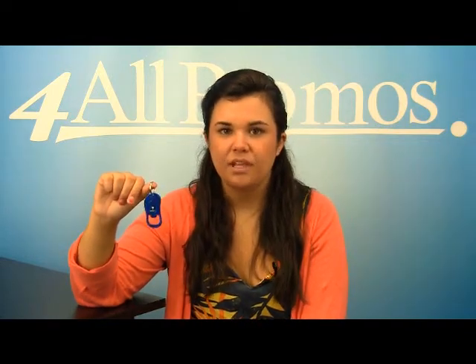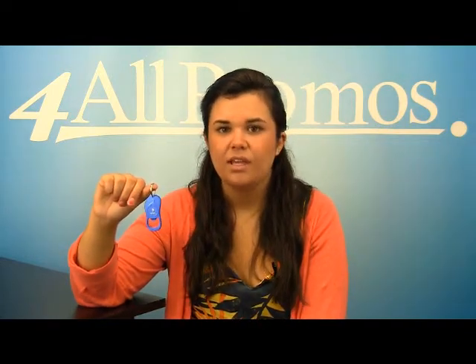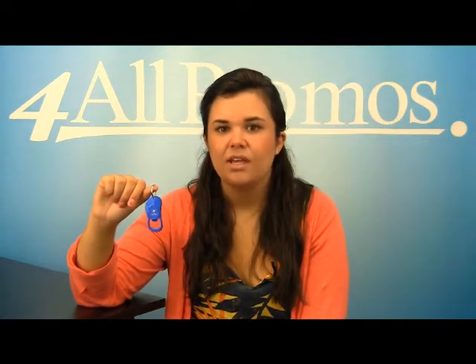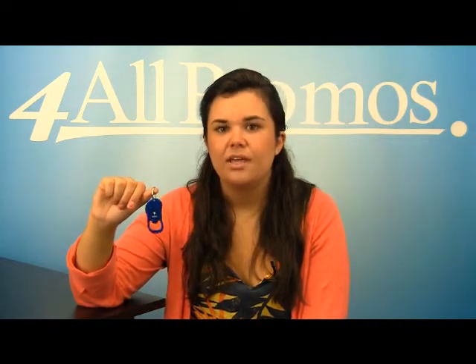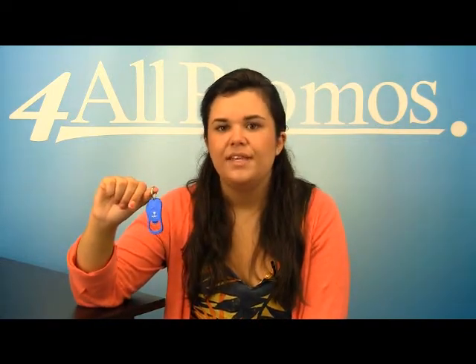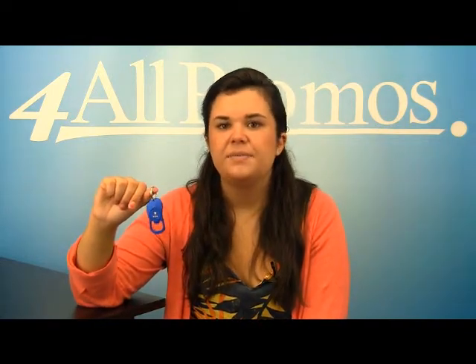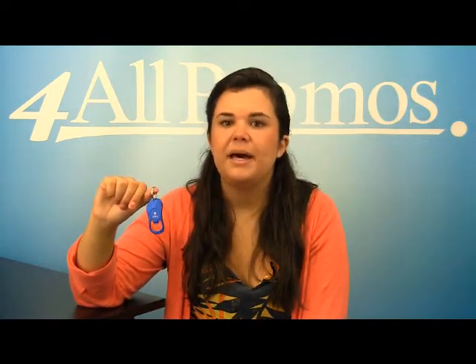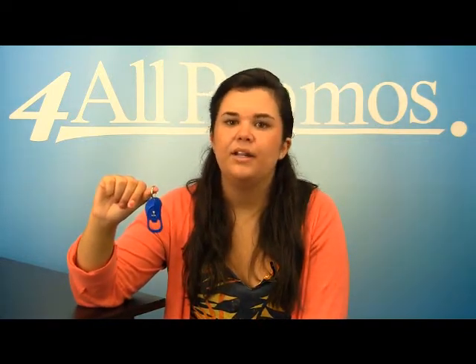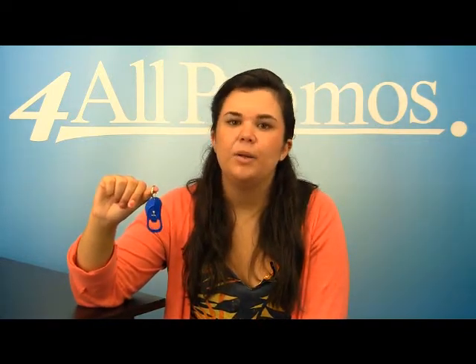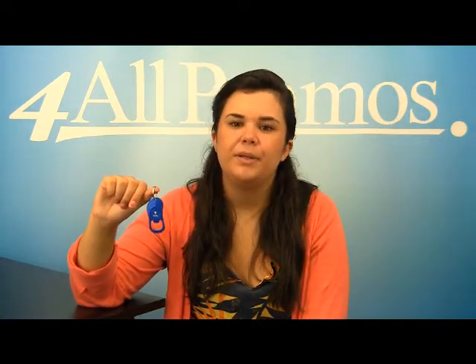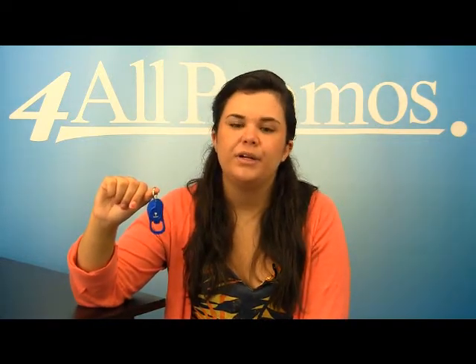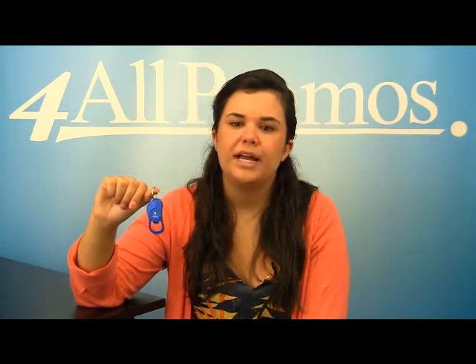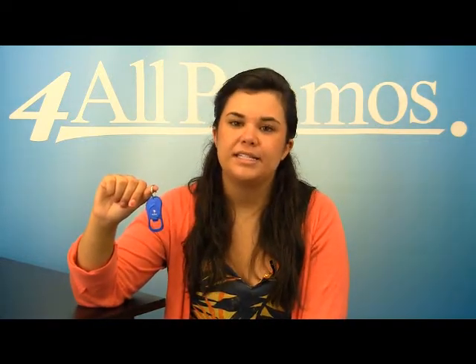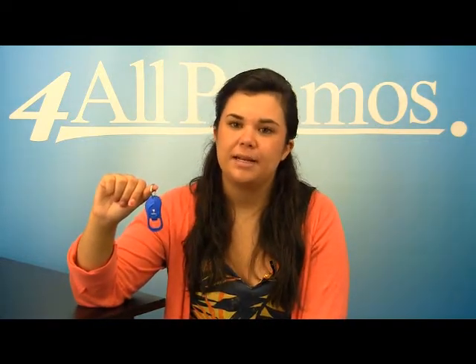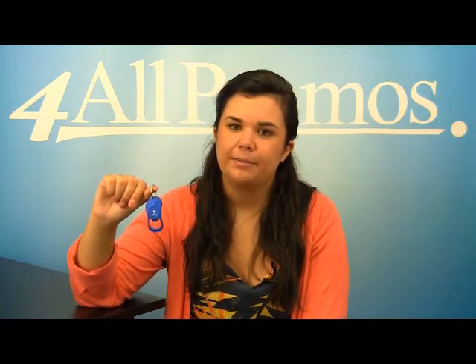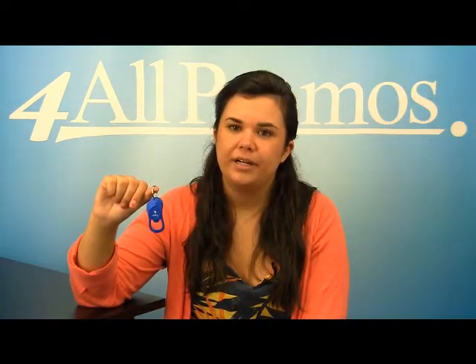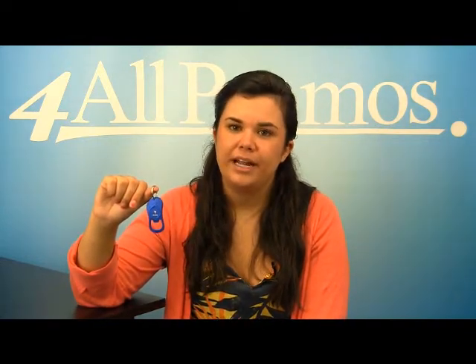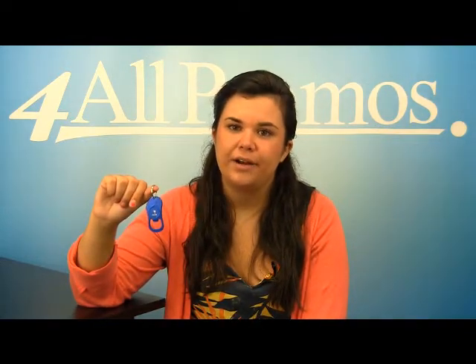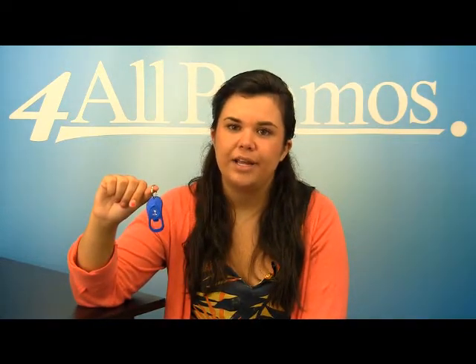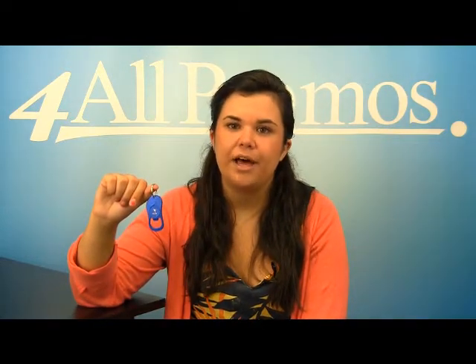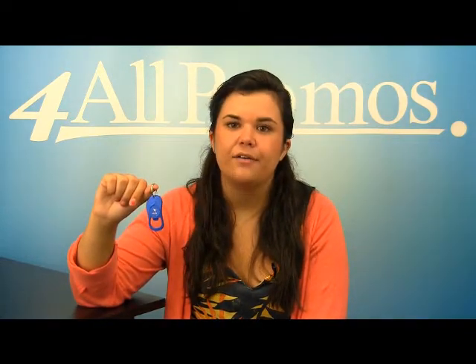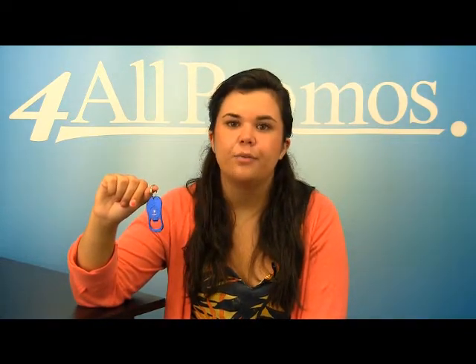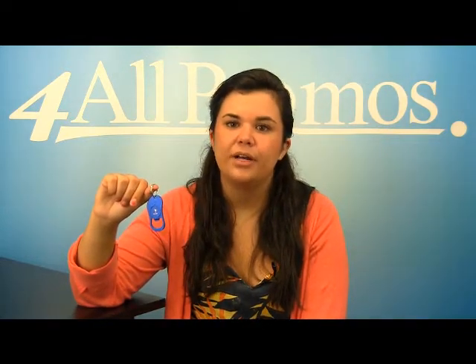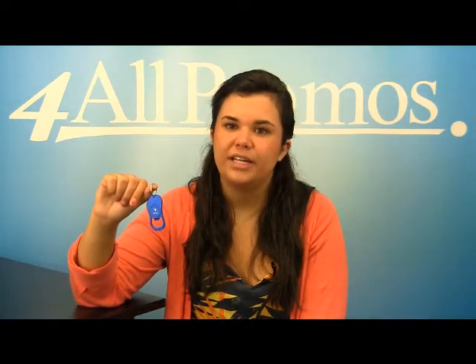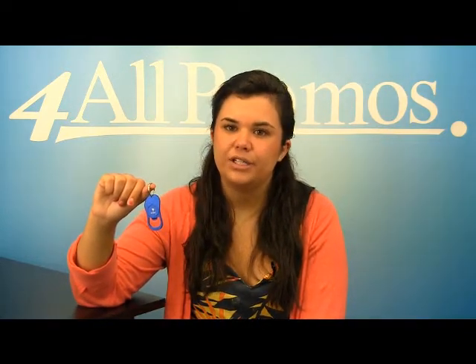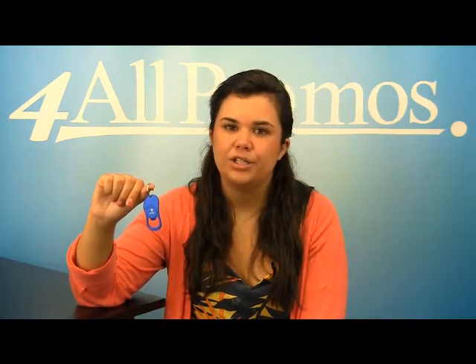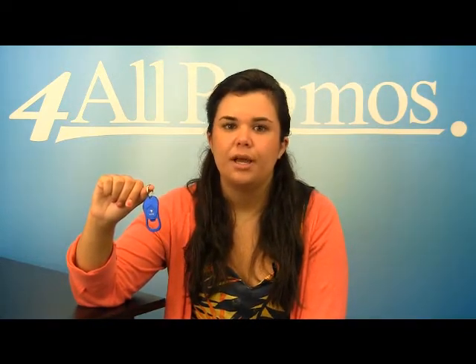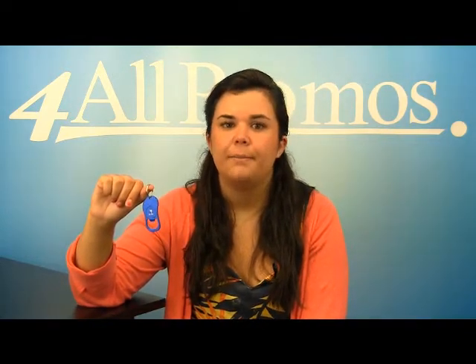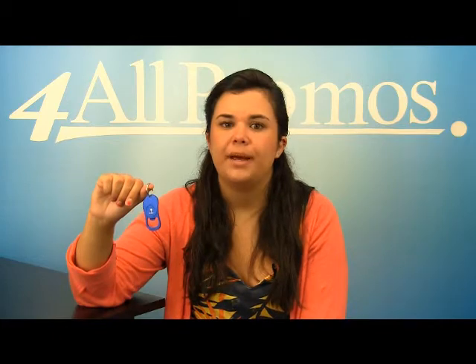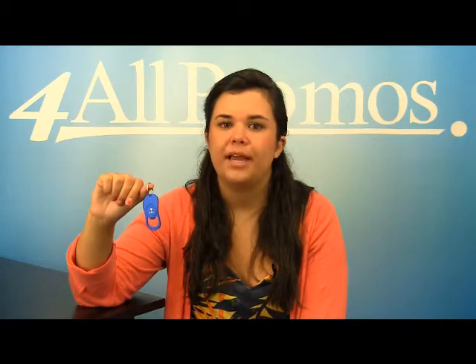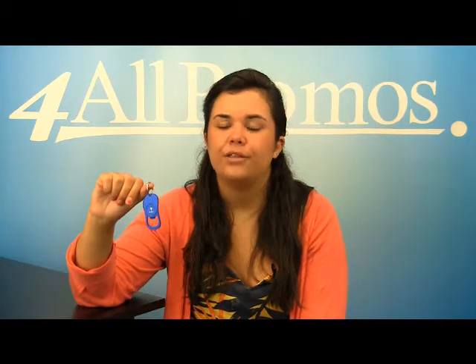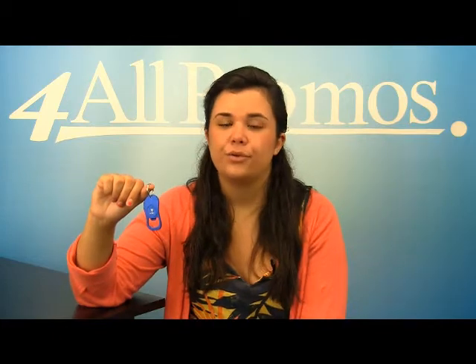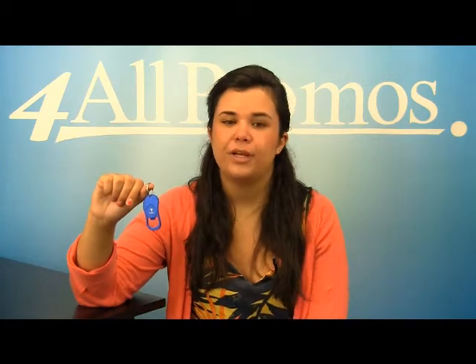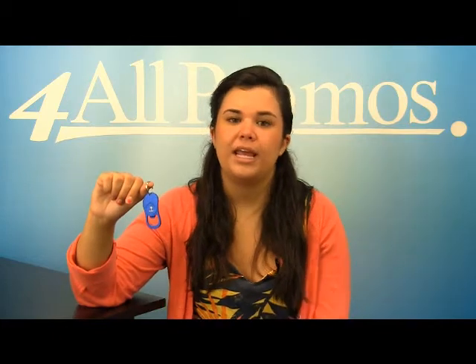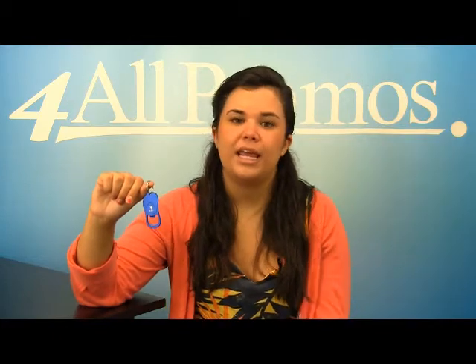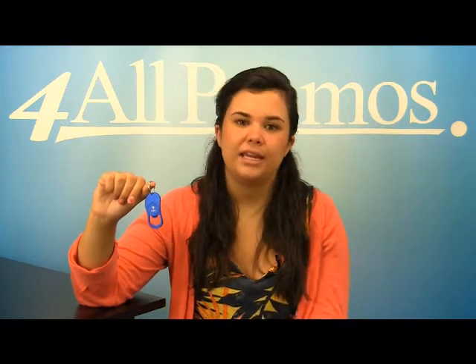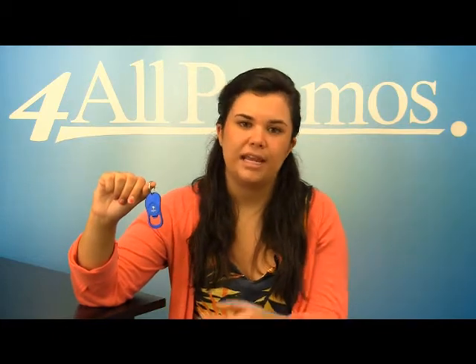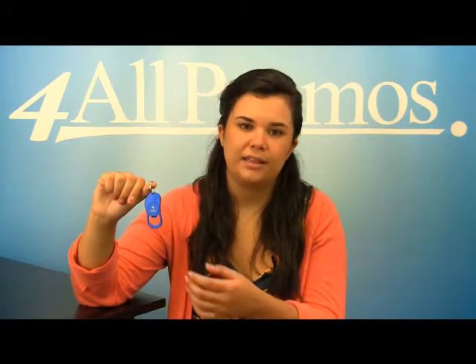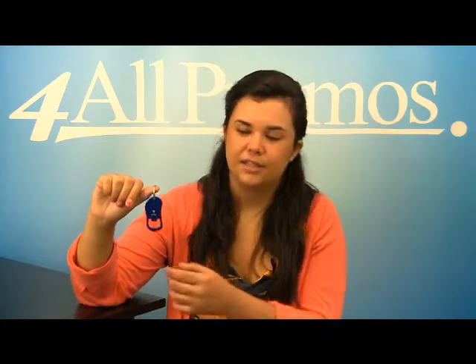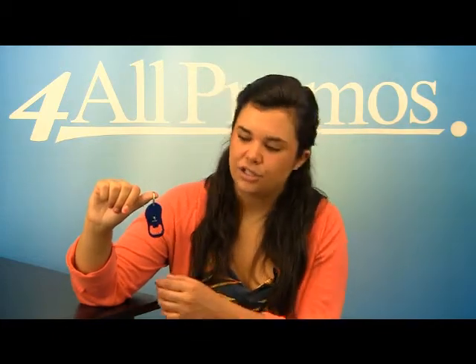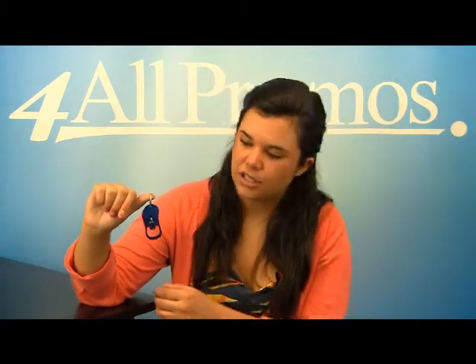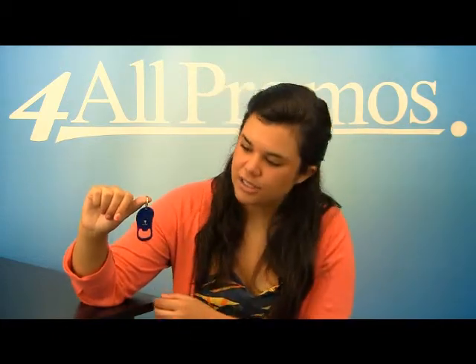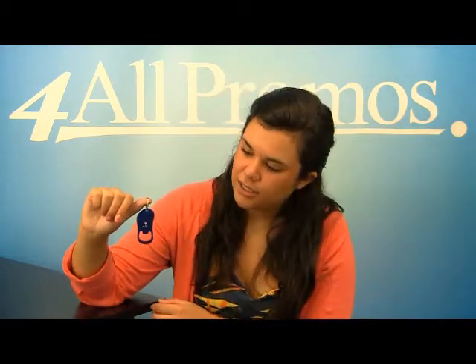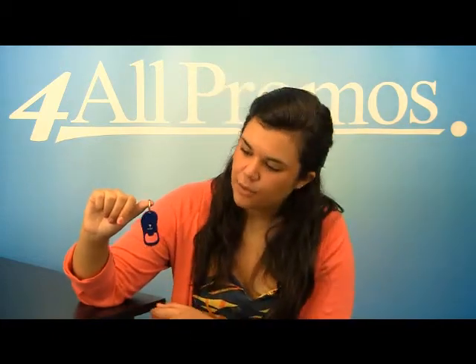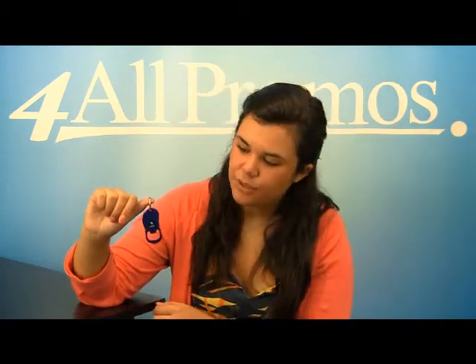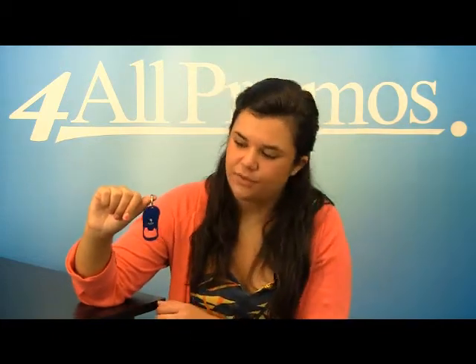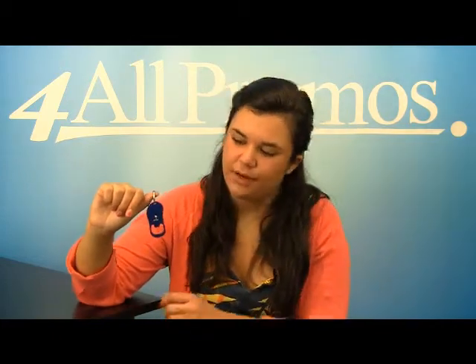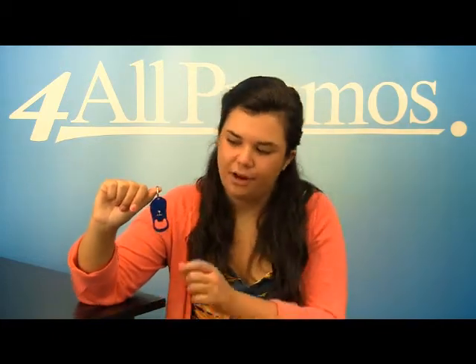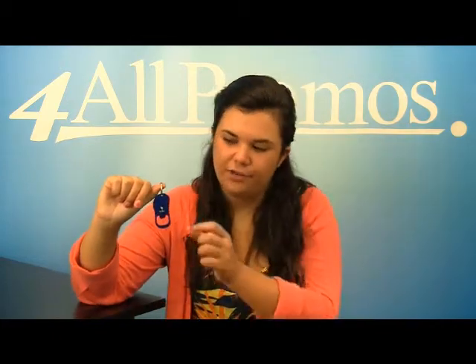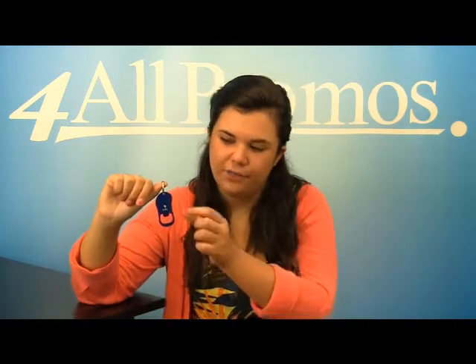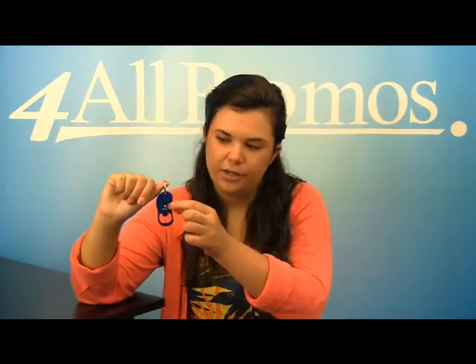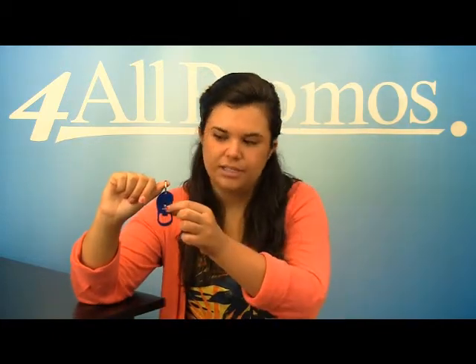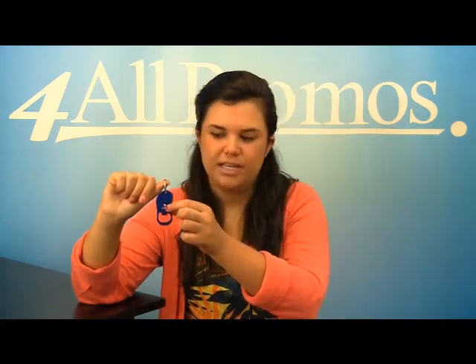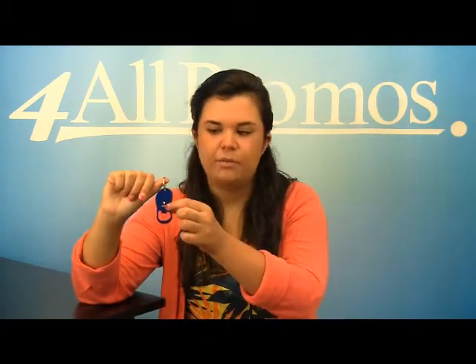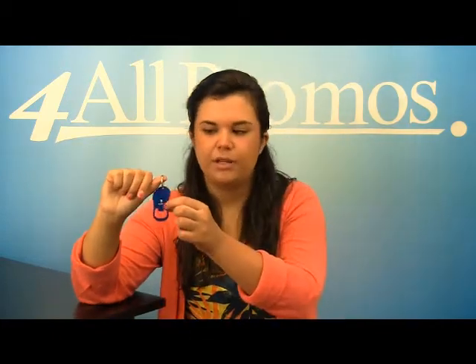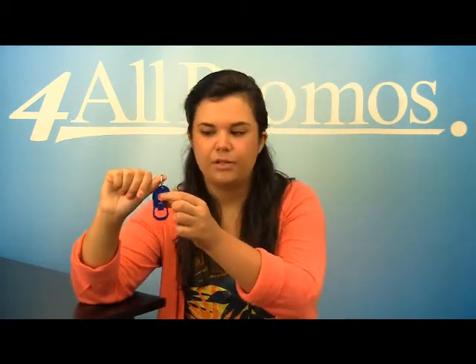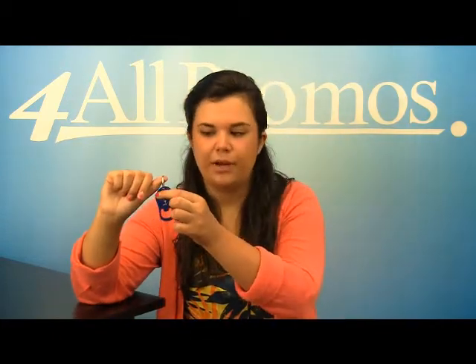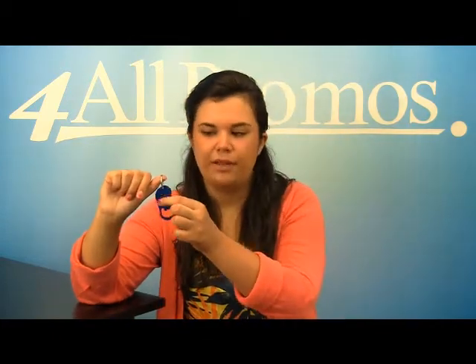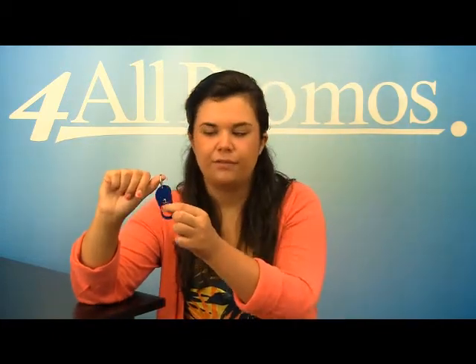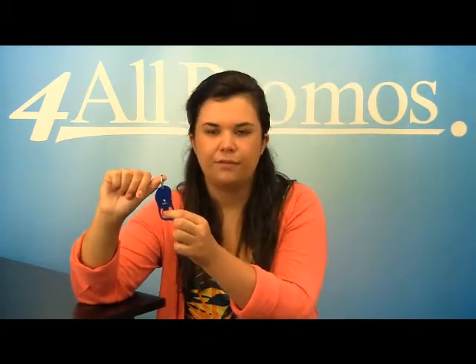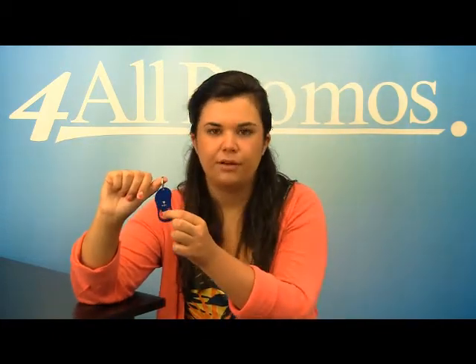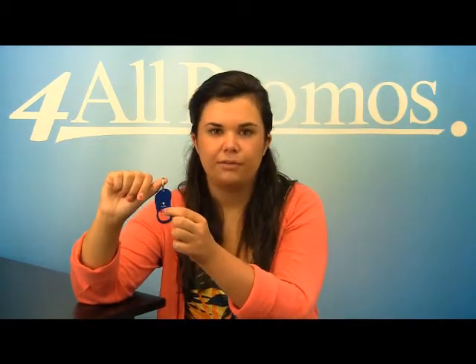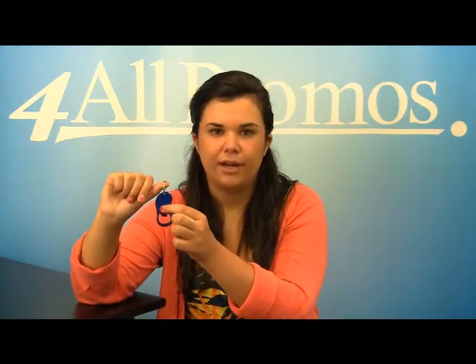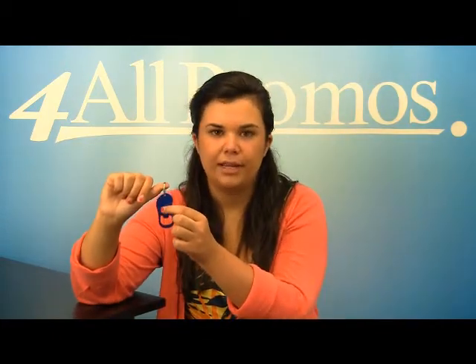This bottle opener has an imprint area of 1 inch by 3 and 8 inches, which is very hard for you to see, but it's right on the front right here.